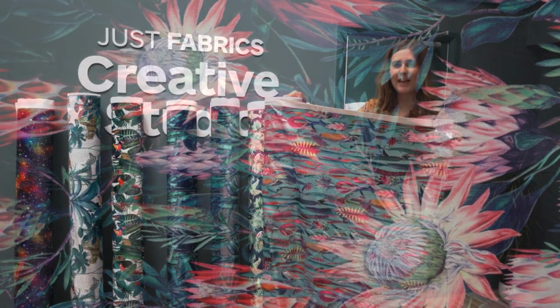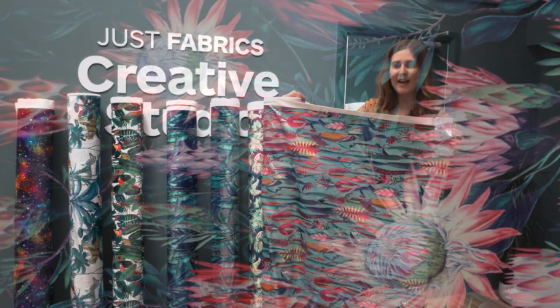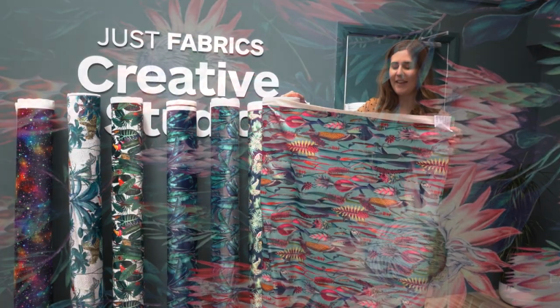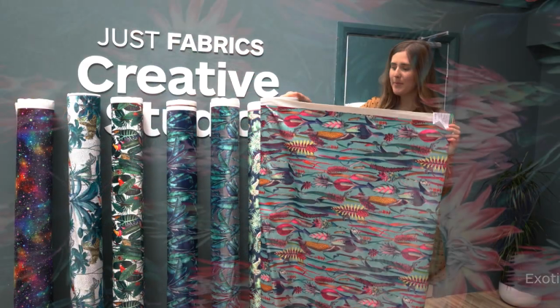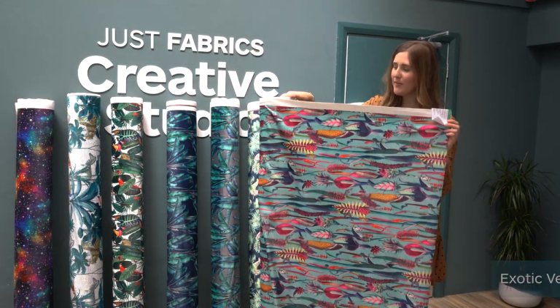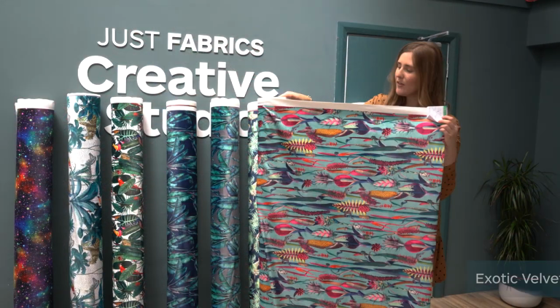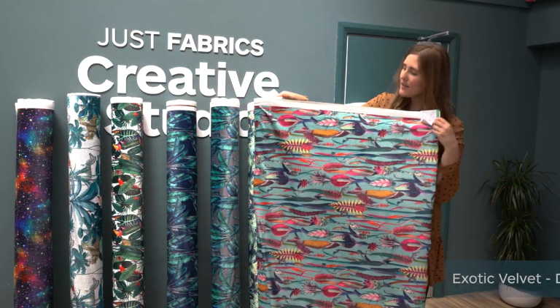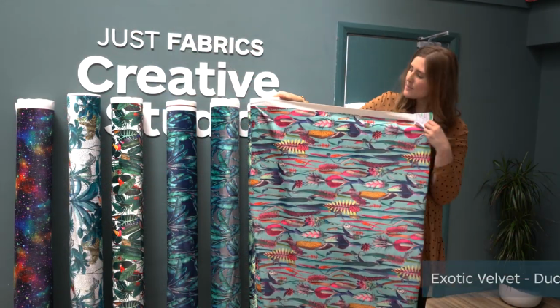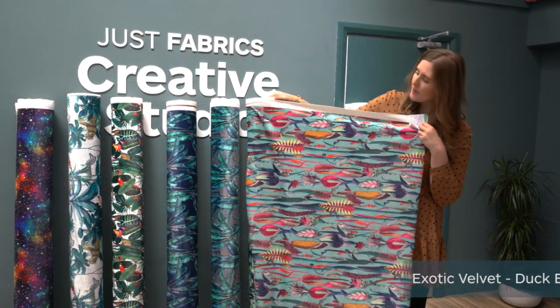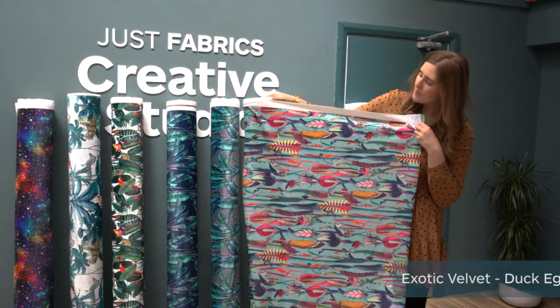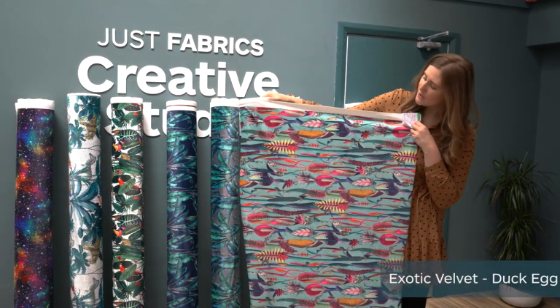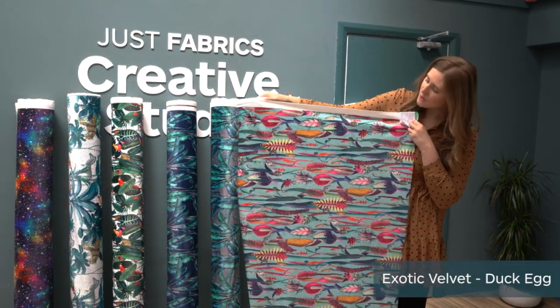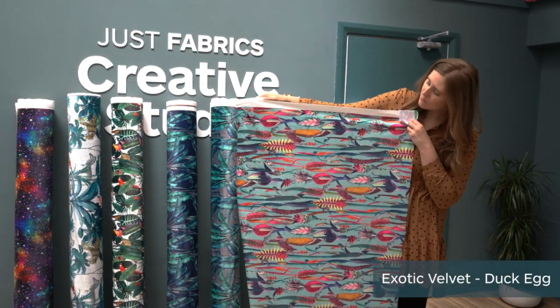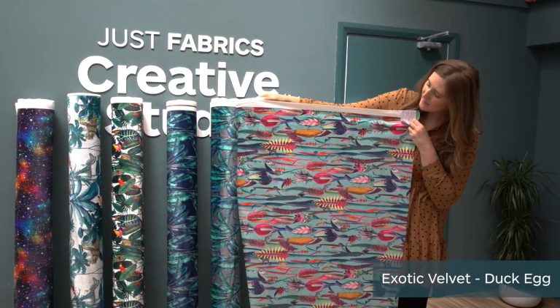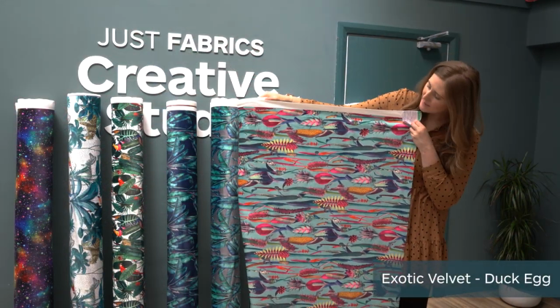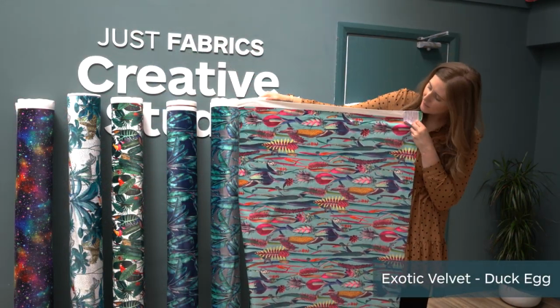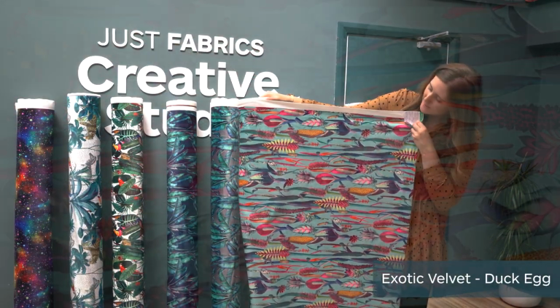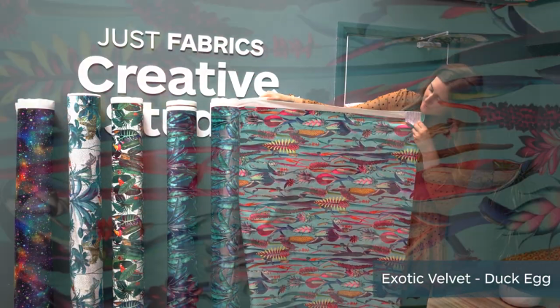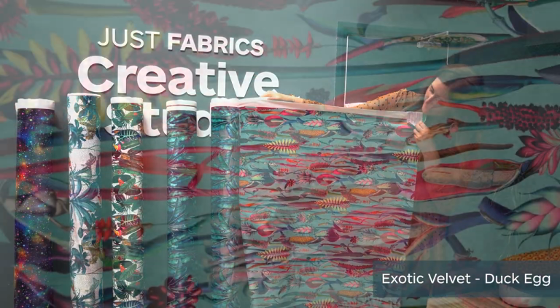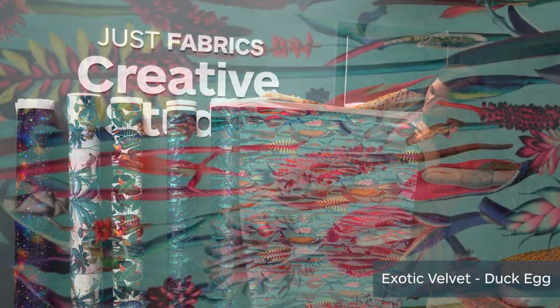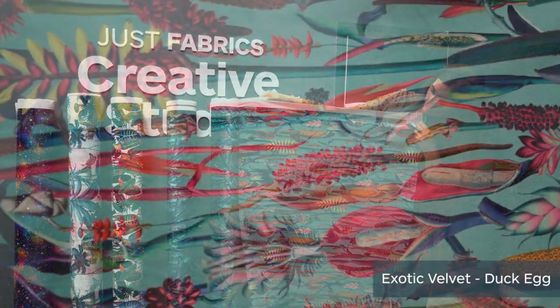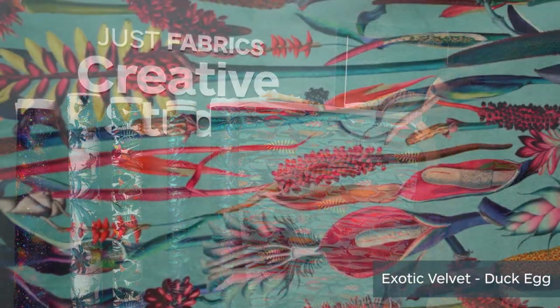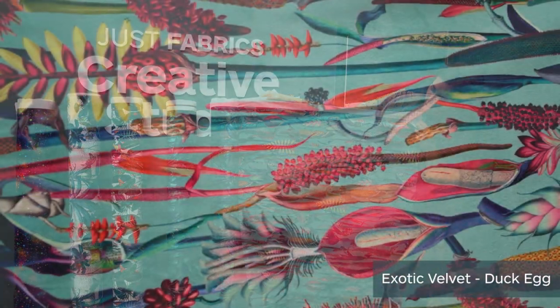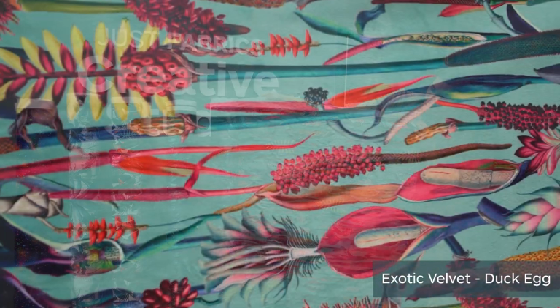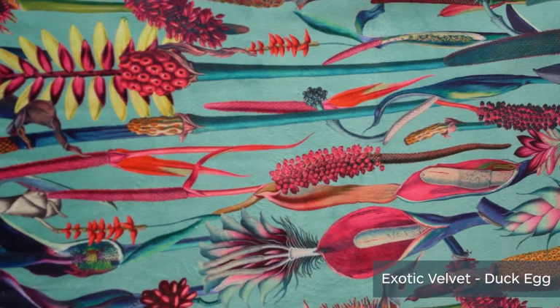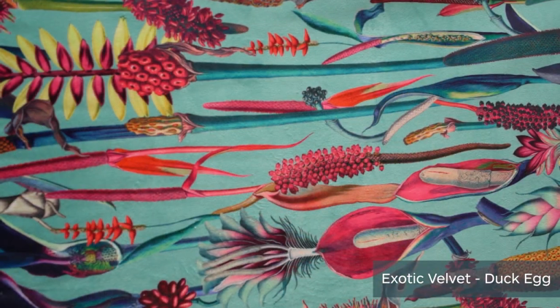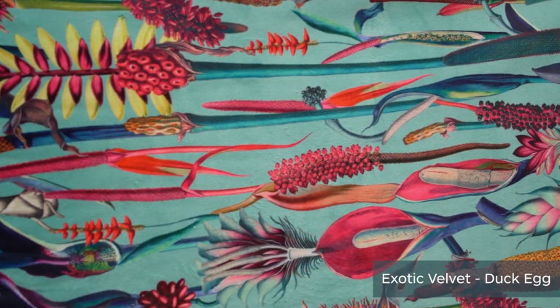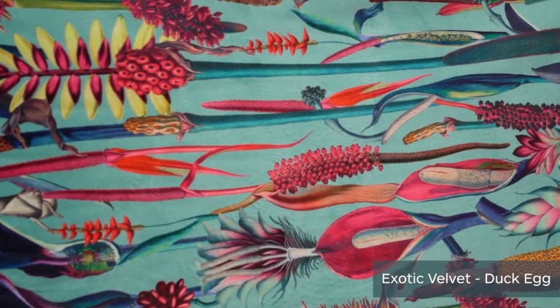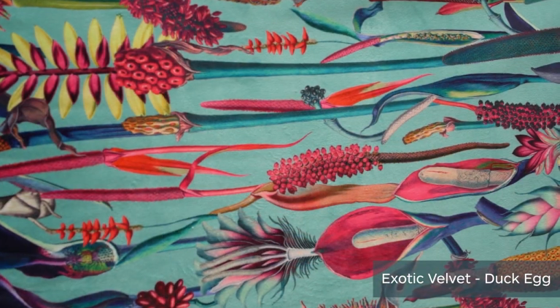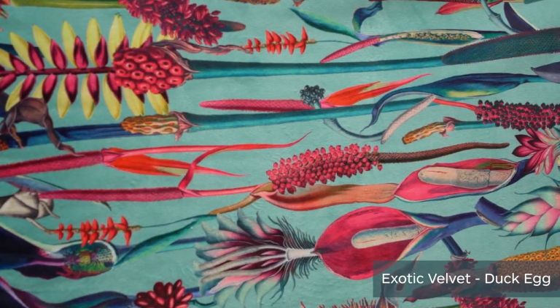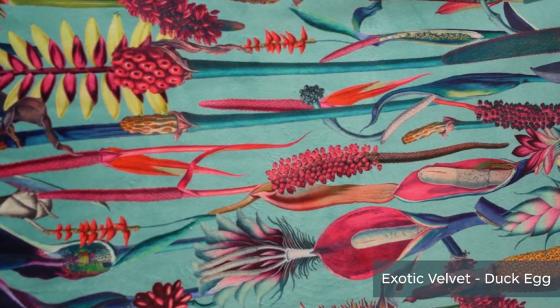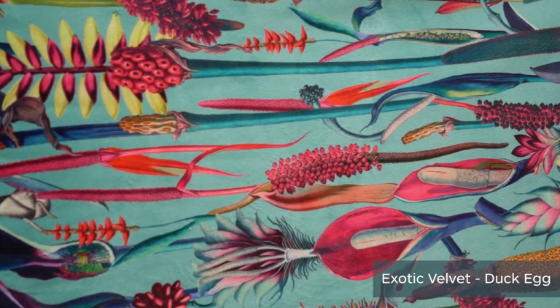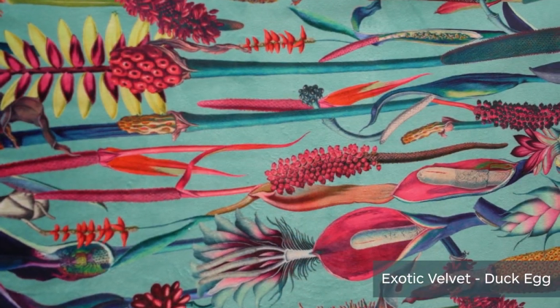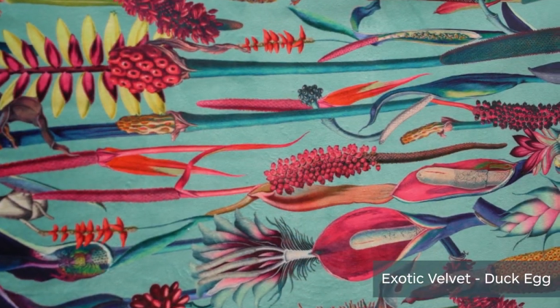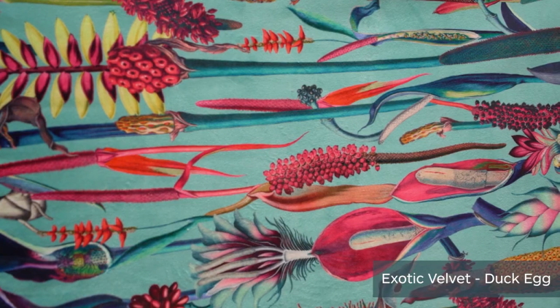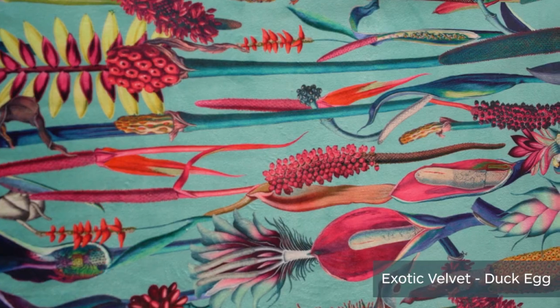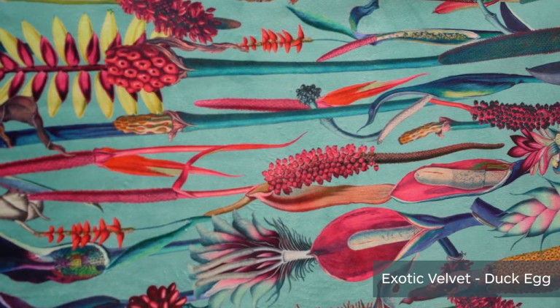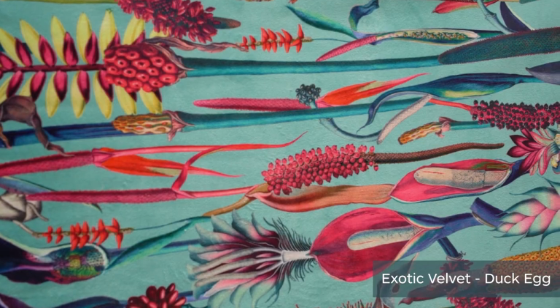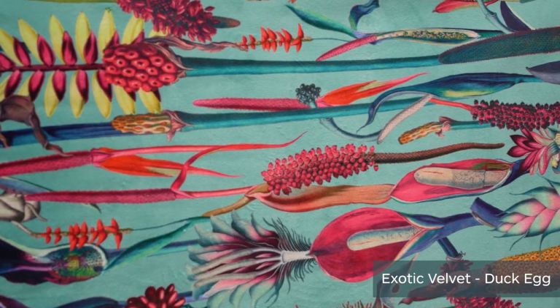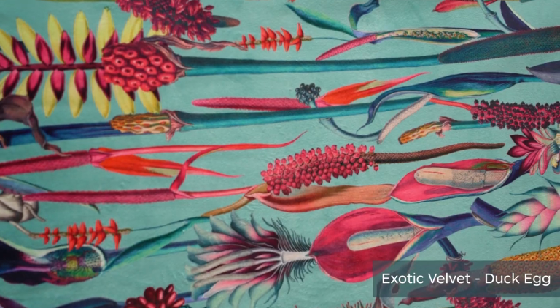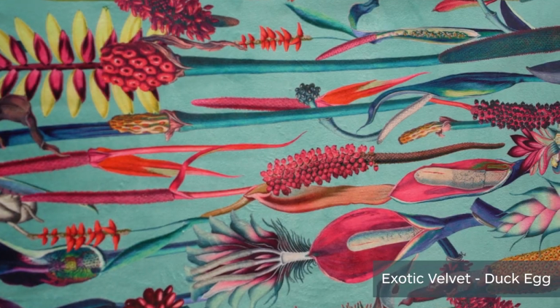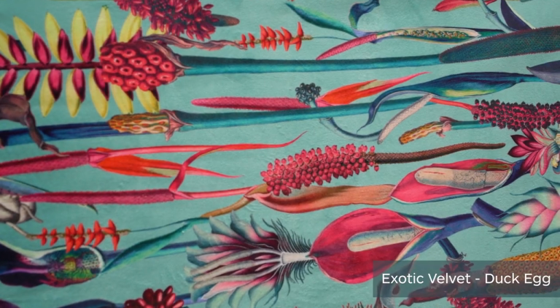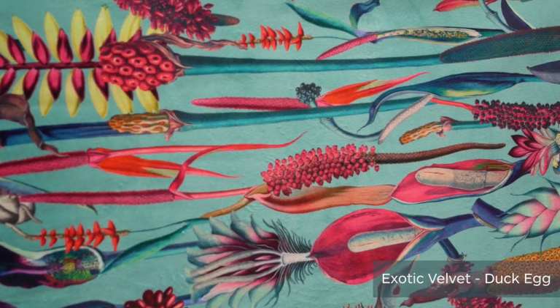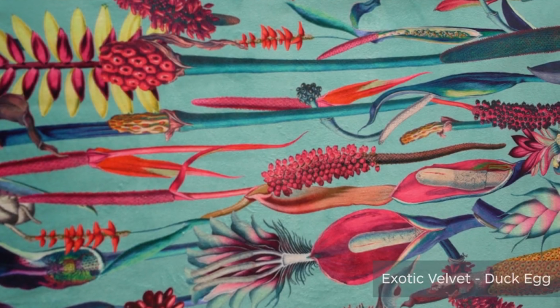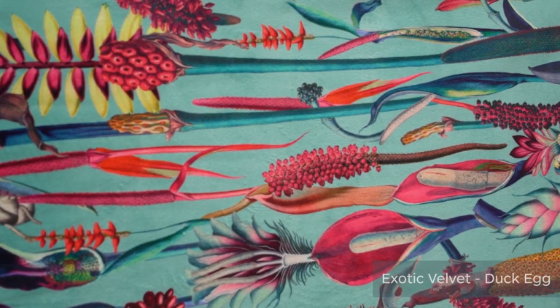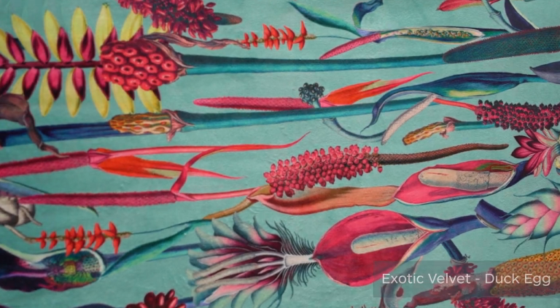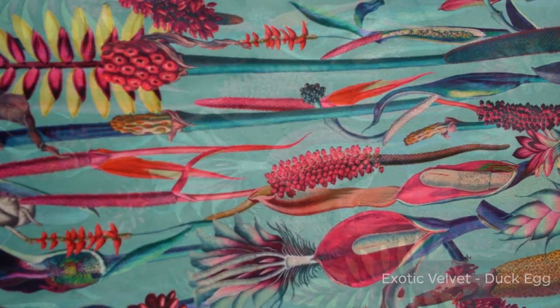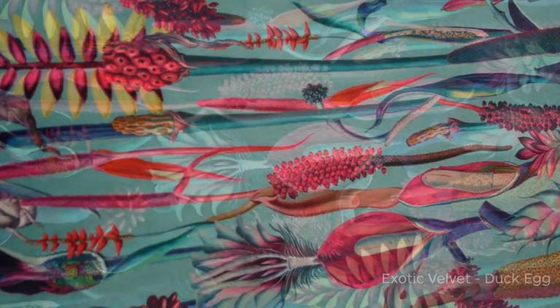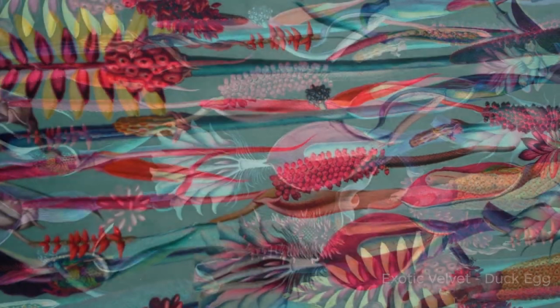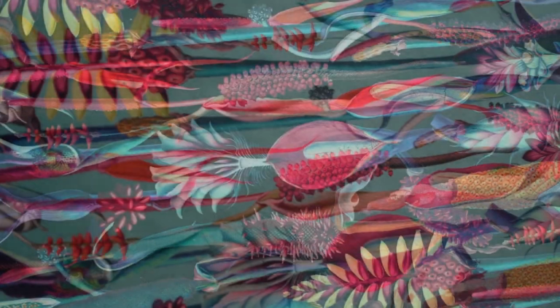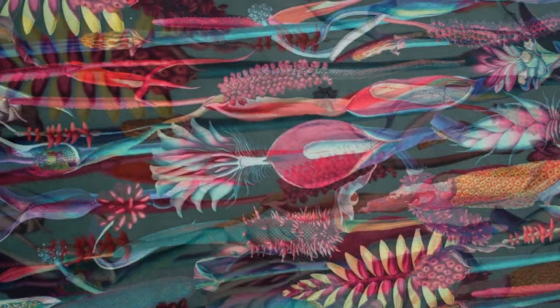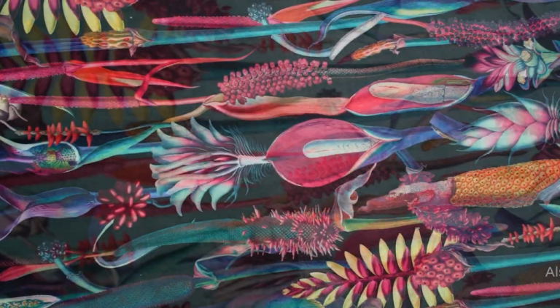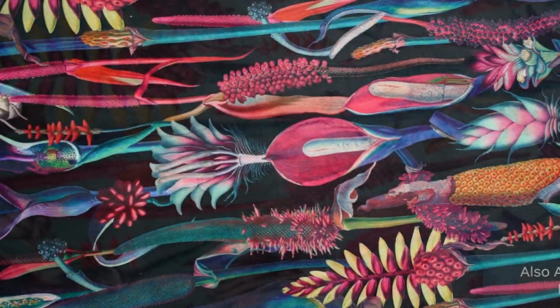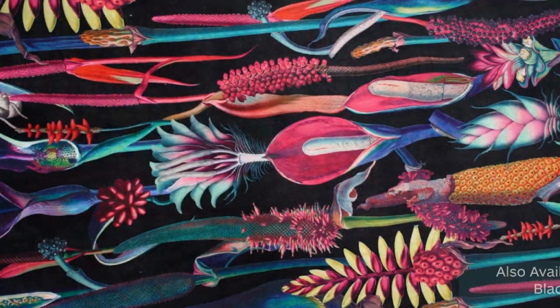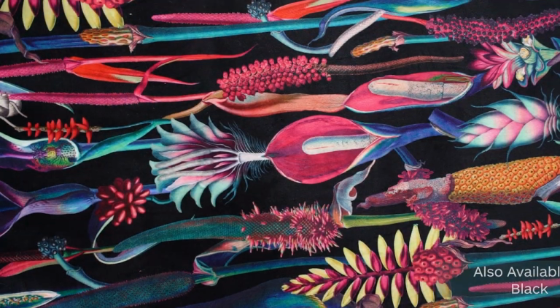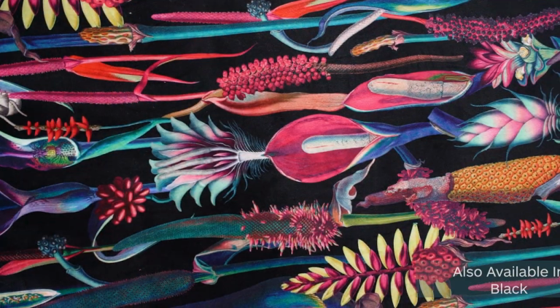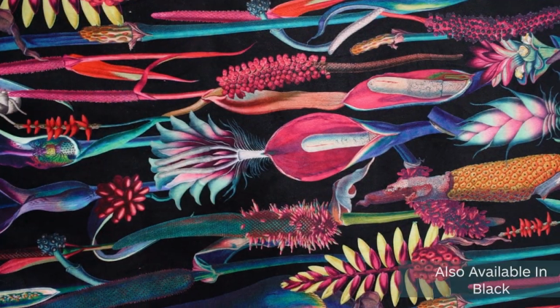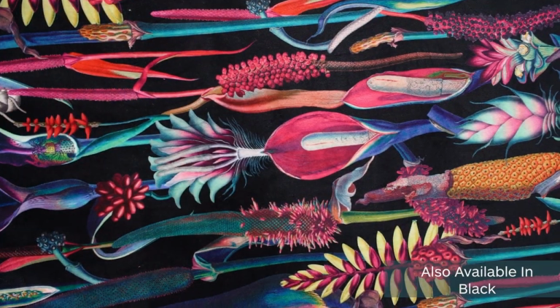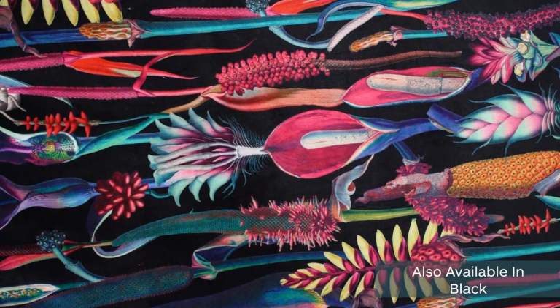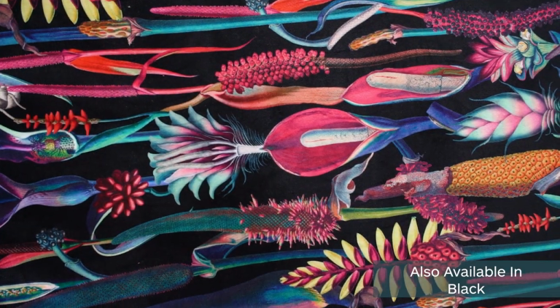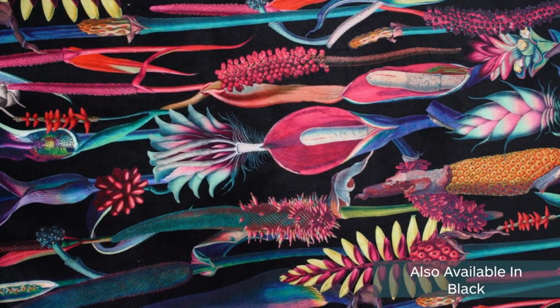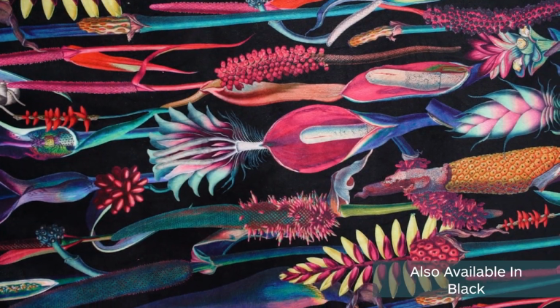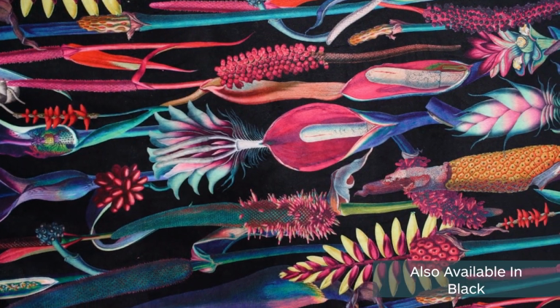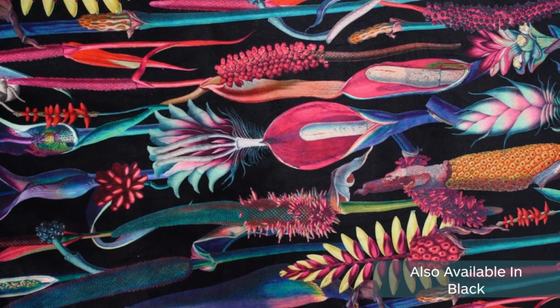And then we've got this one which is really bright and bold. You've got lots of pinks, blues, oranges and greens and I think this will look great as a headboard.